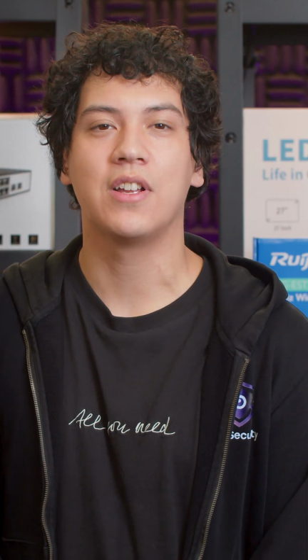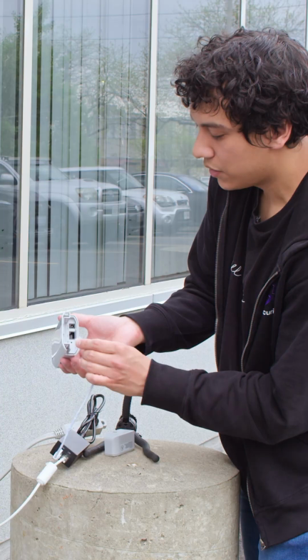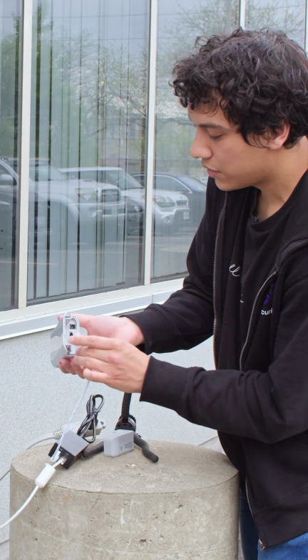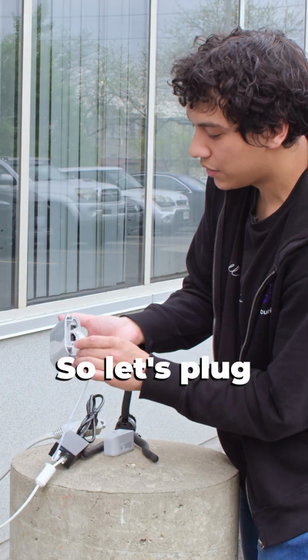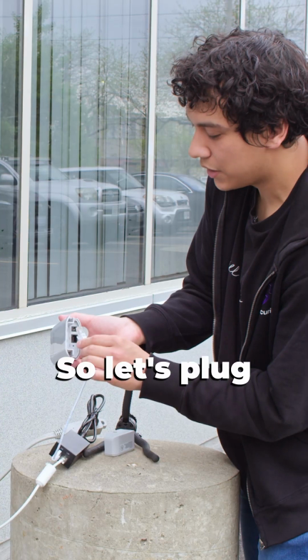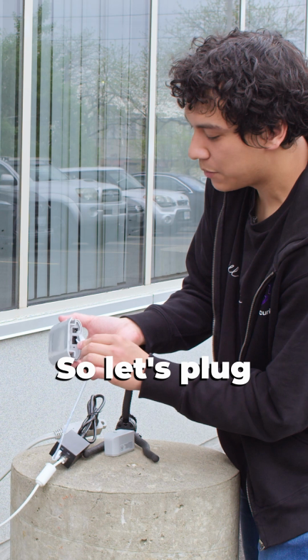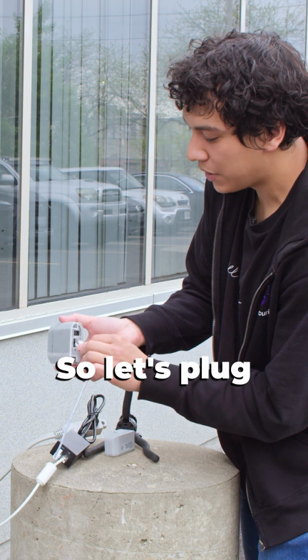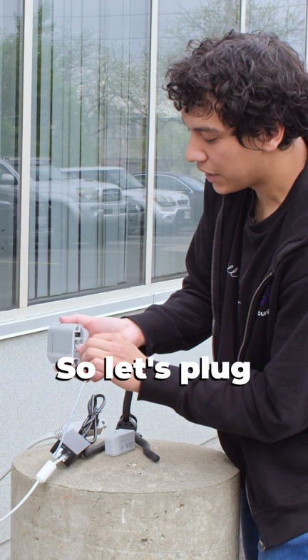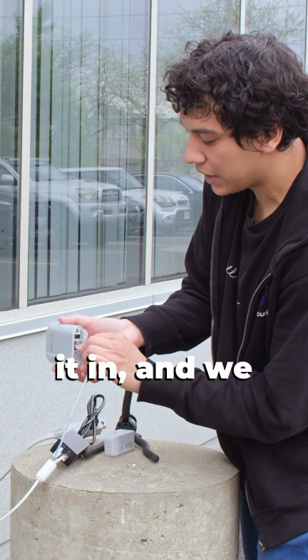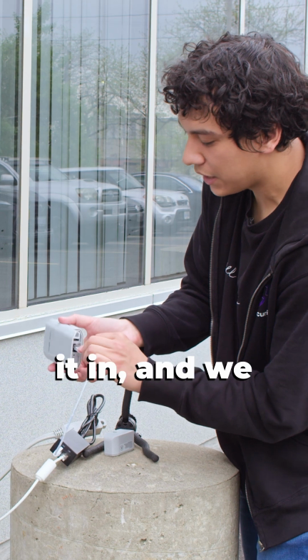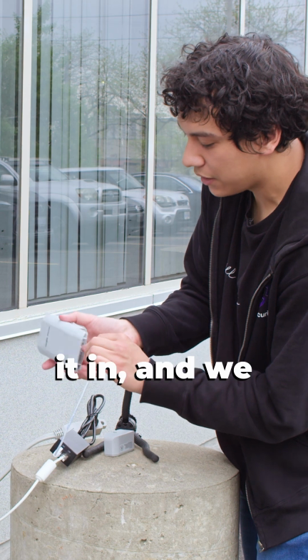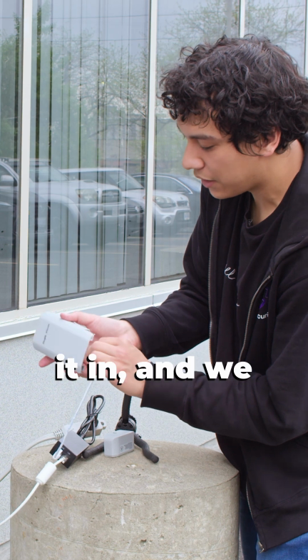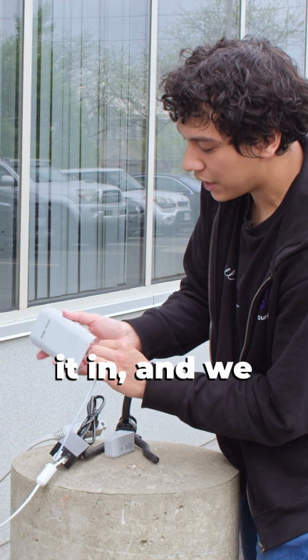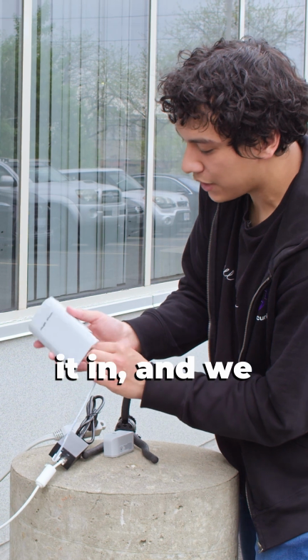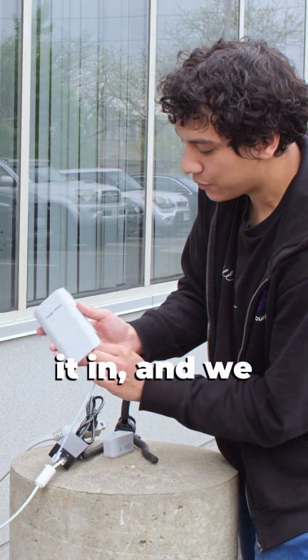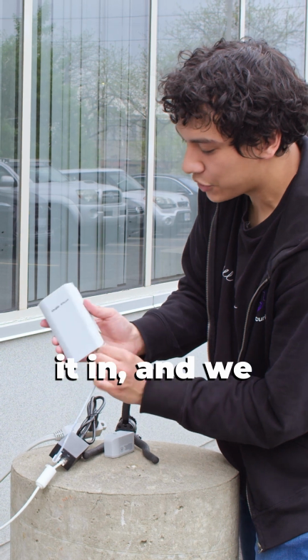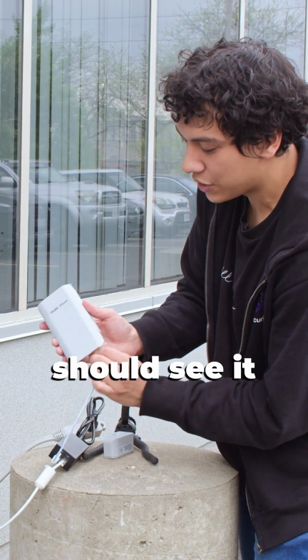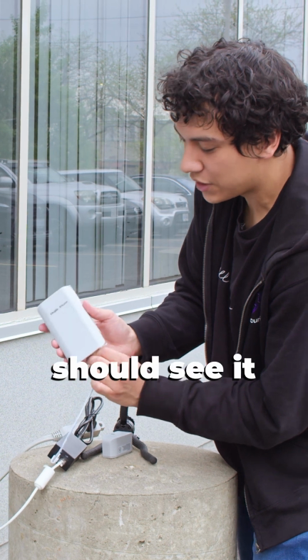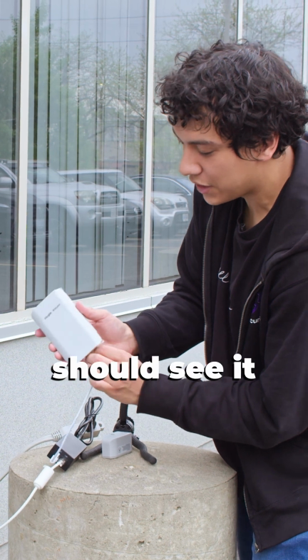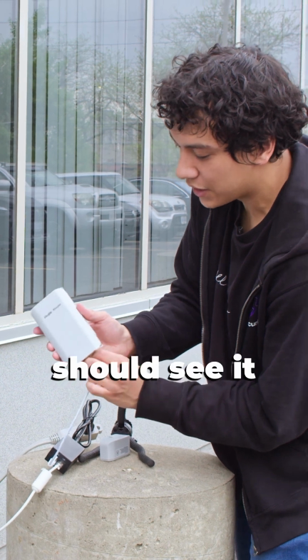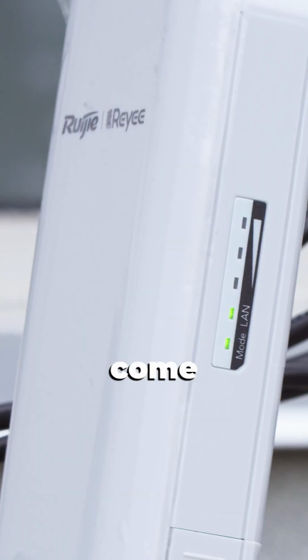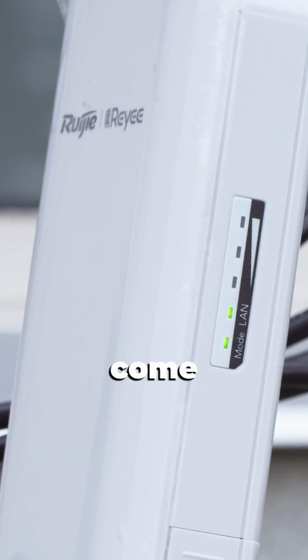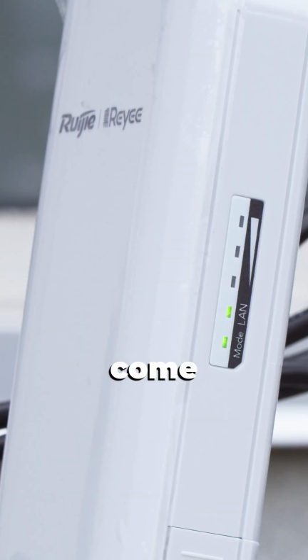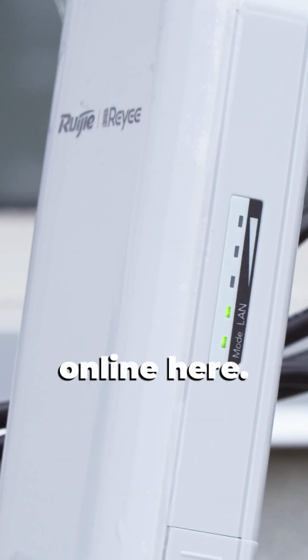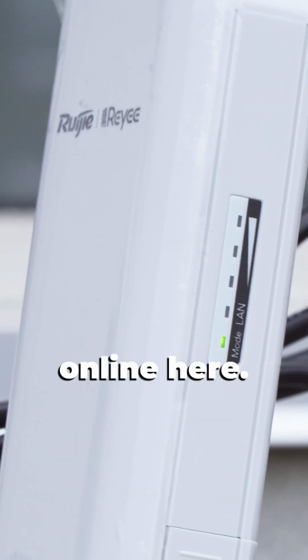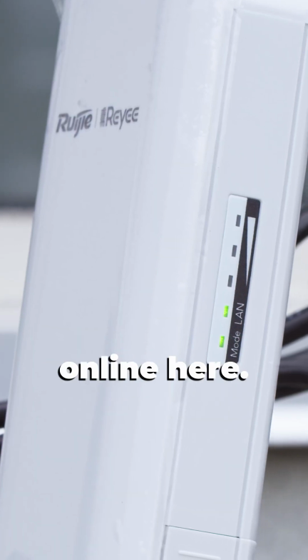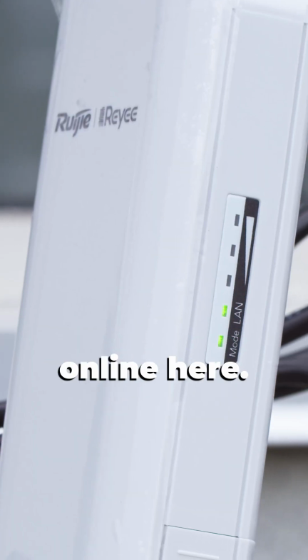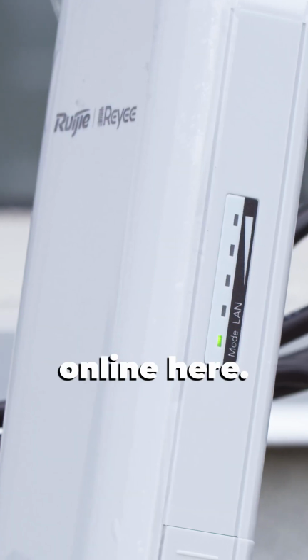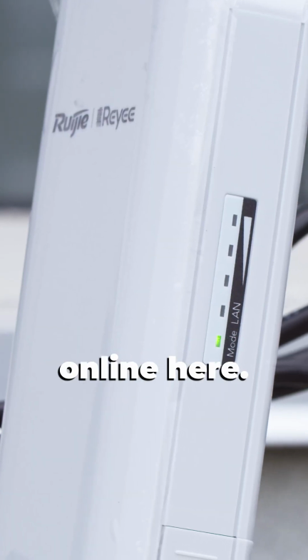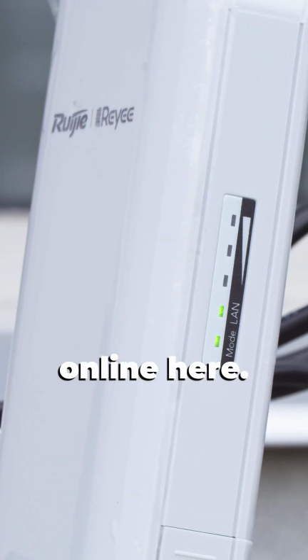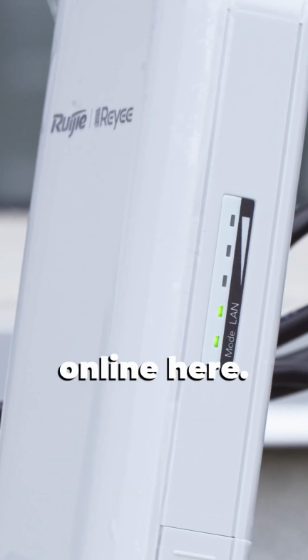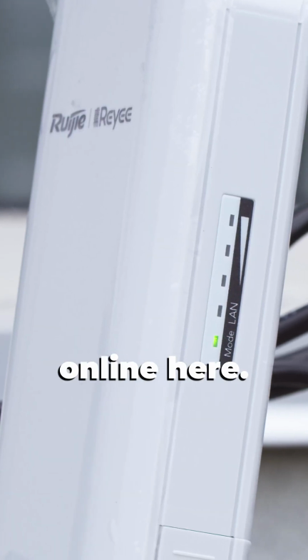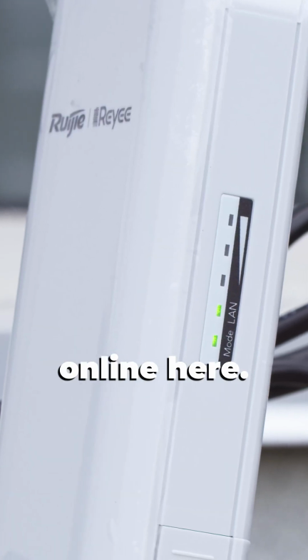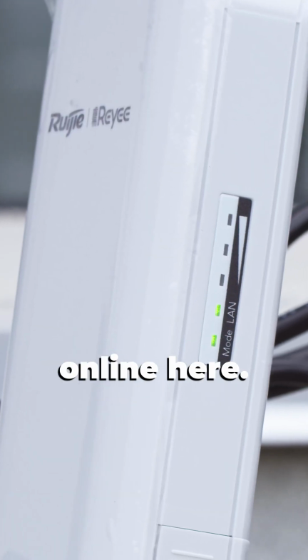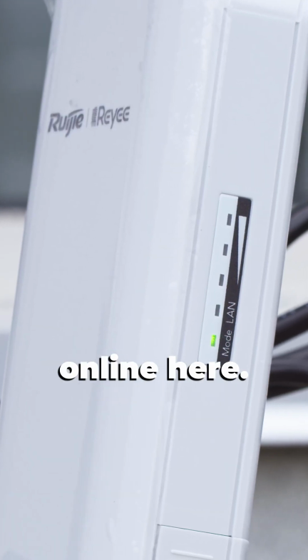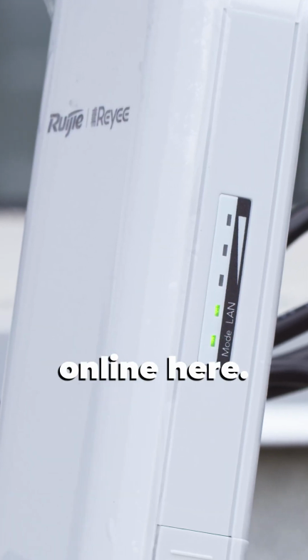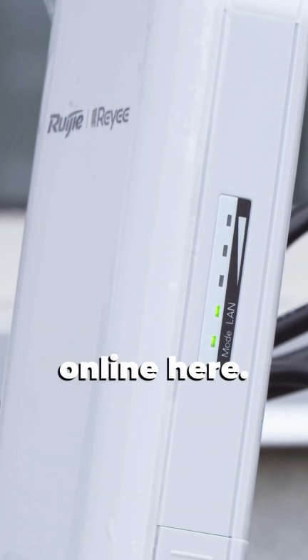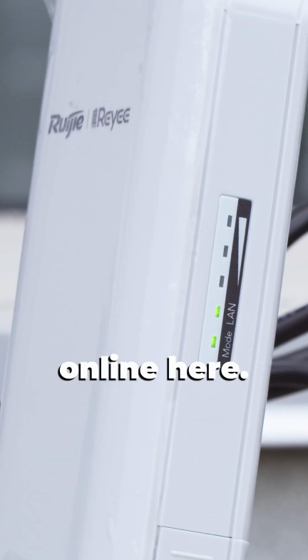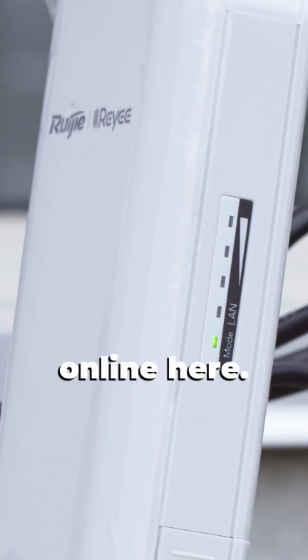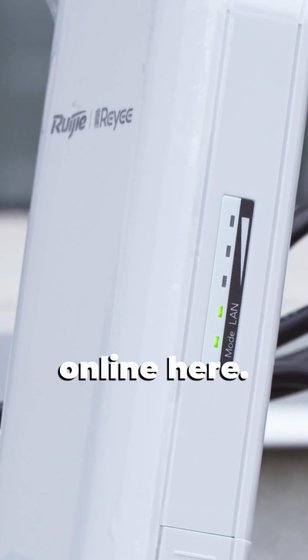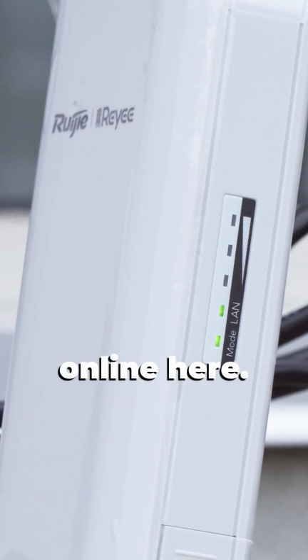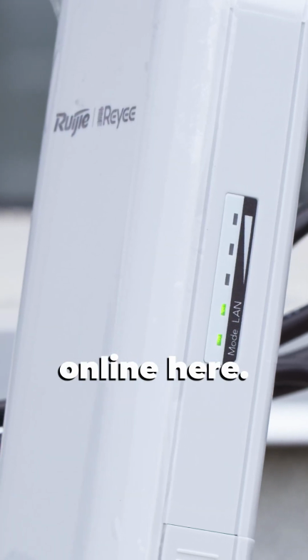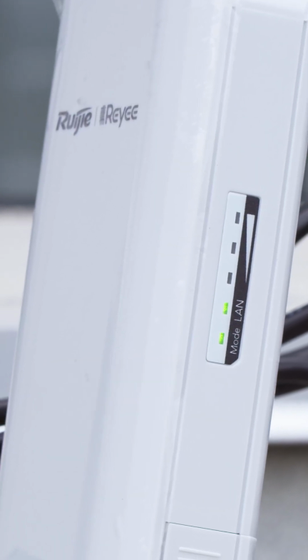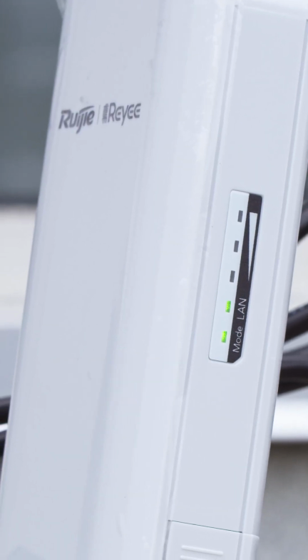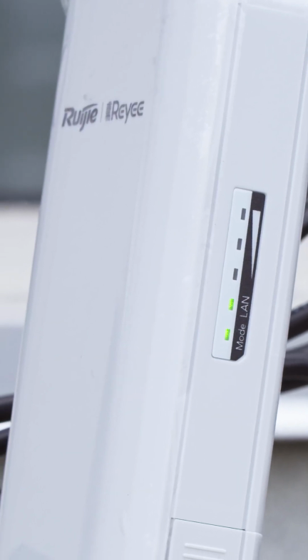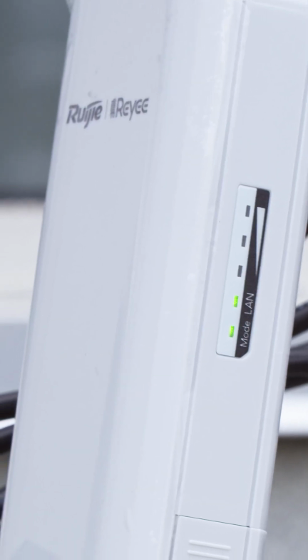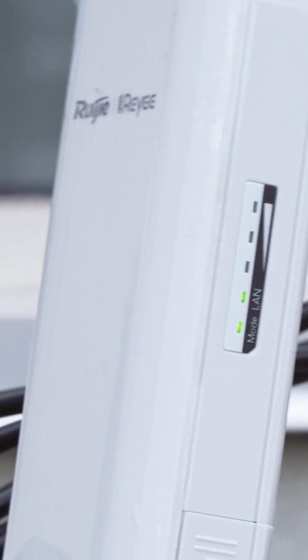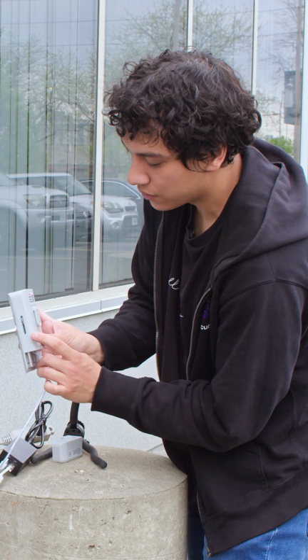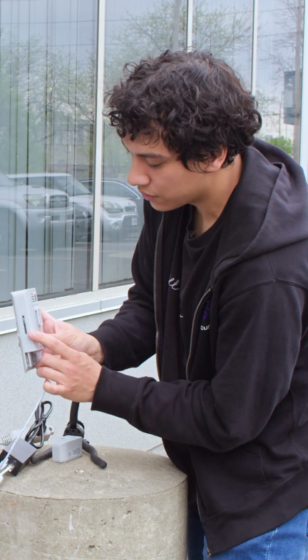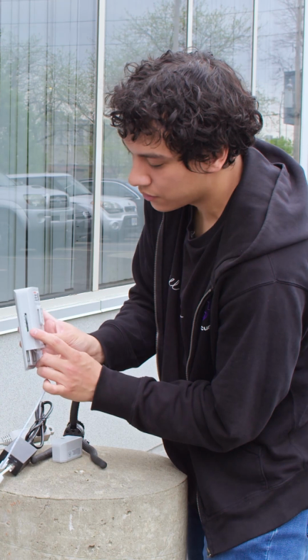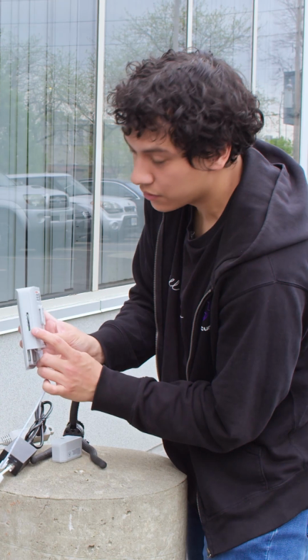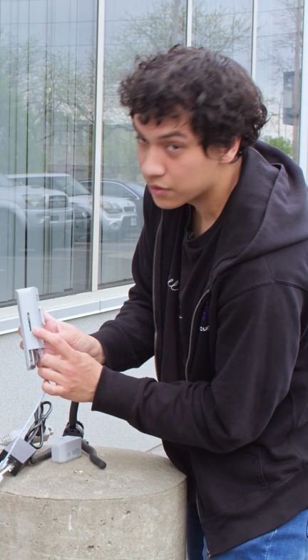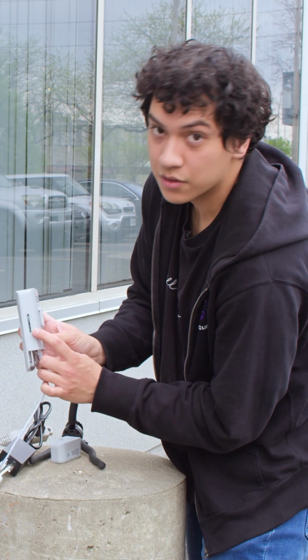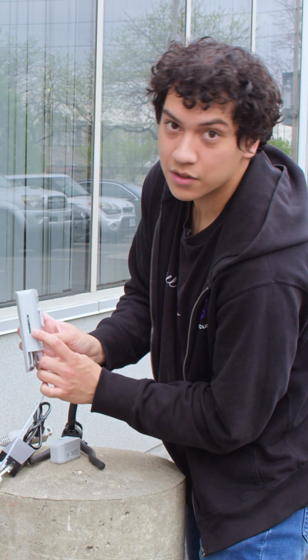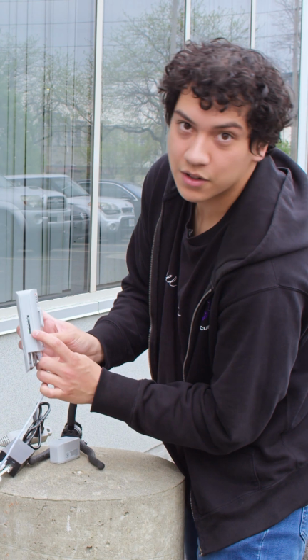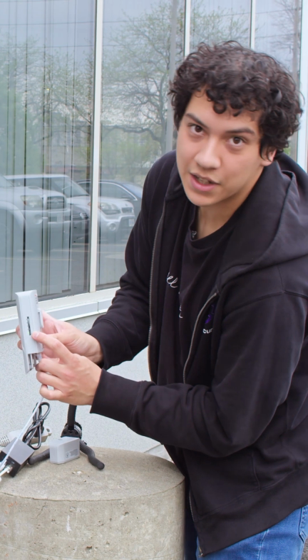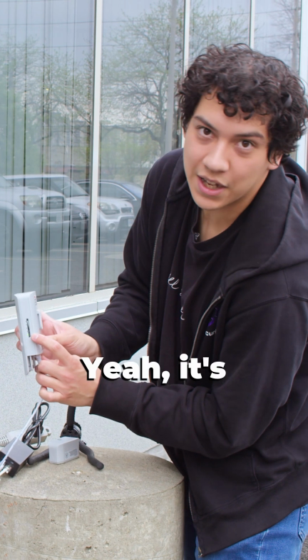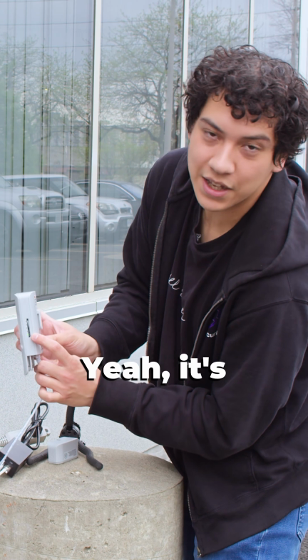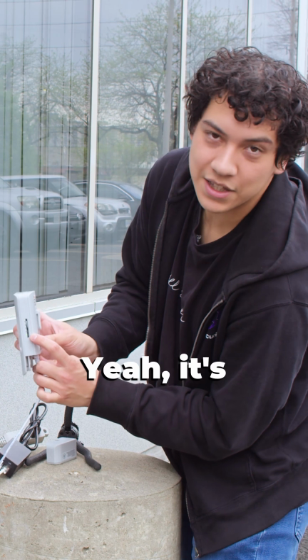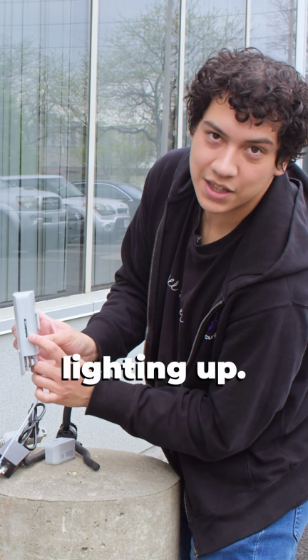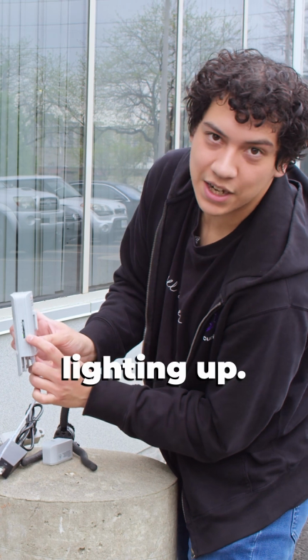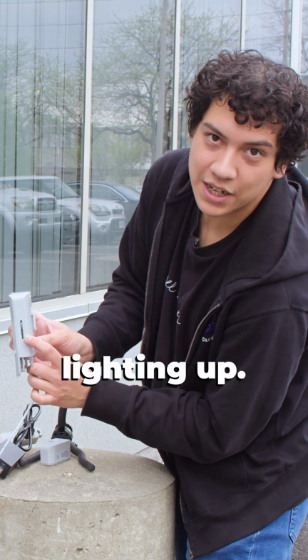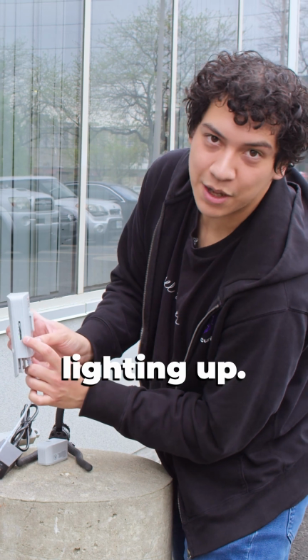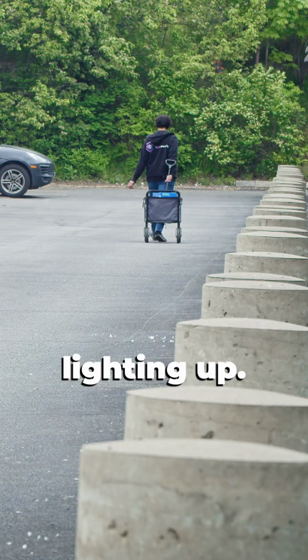Let's plug it in and we should see it come online here. Yeah, it's lighting up.